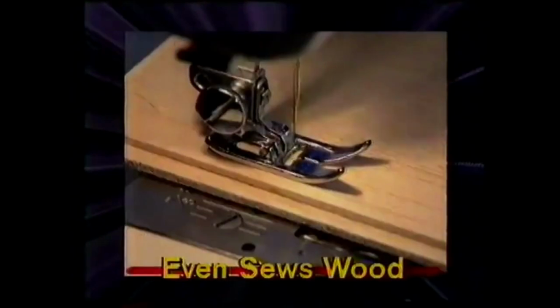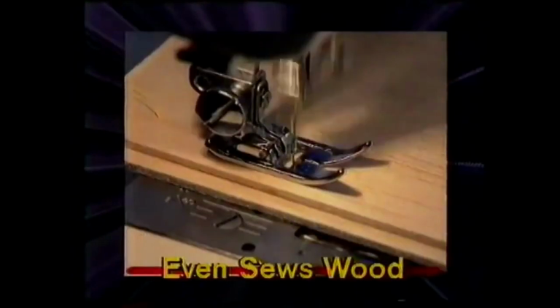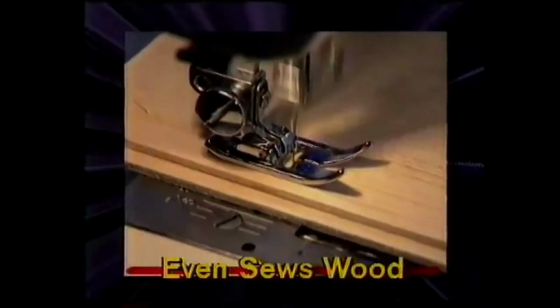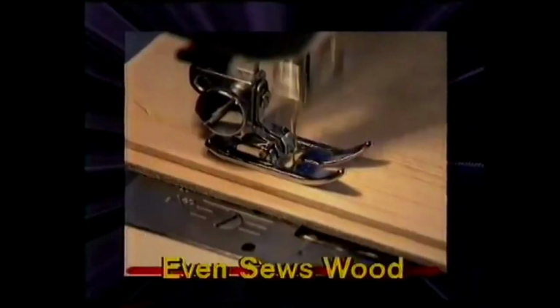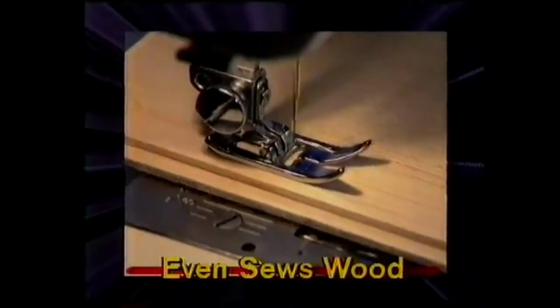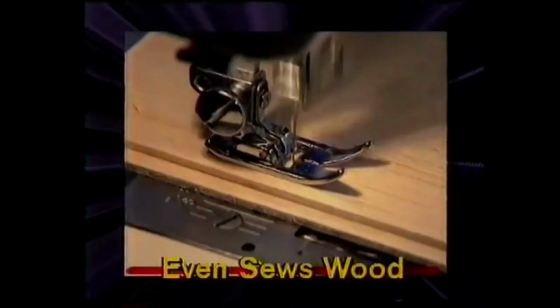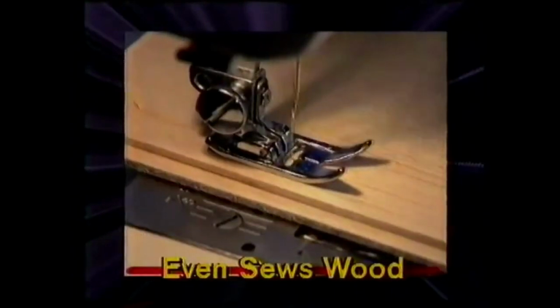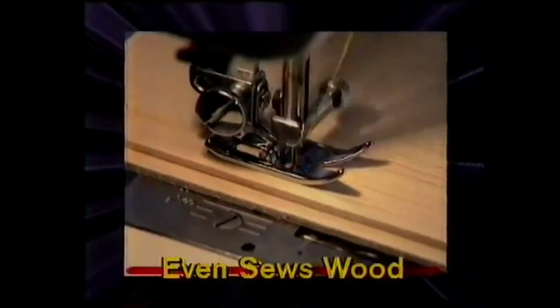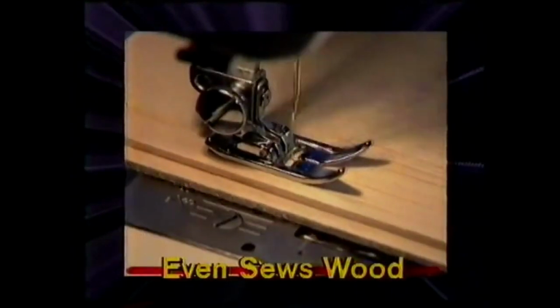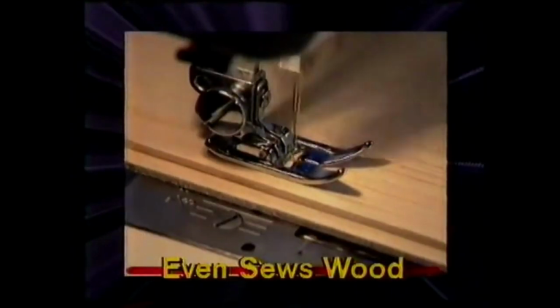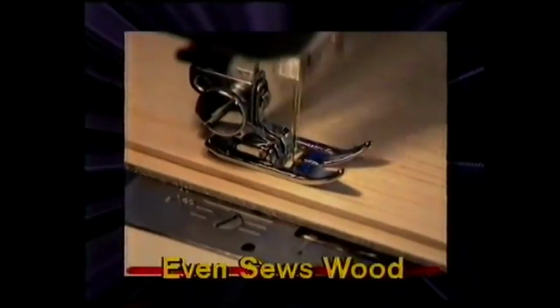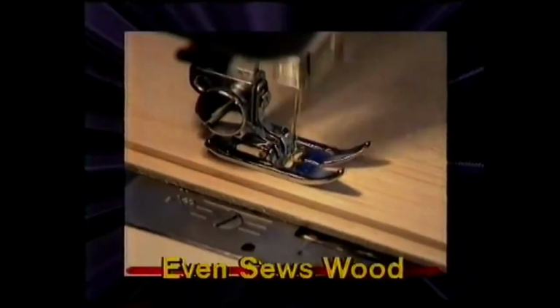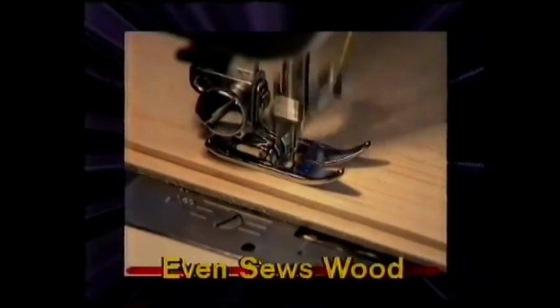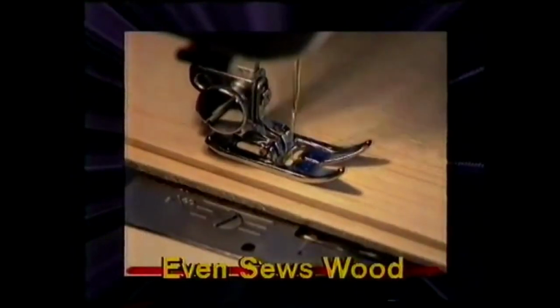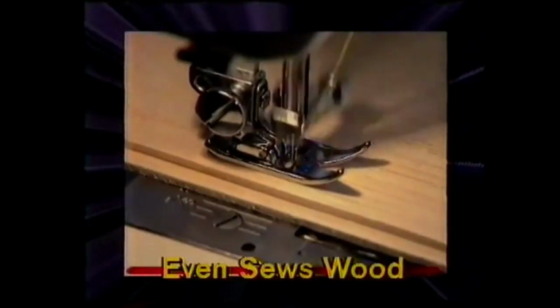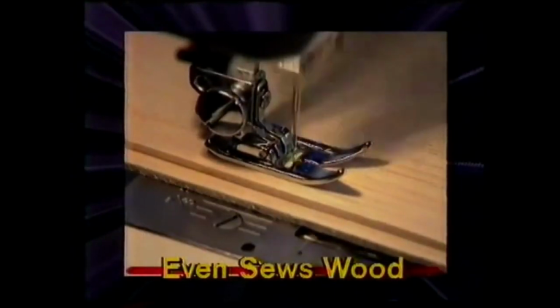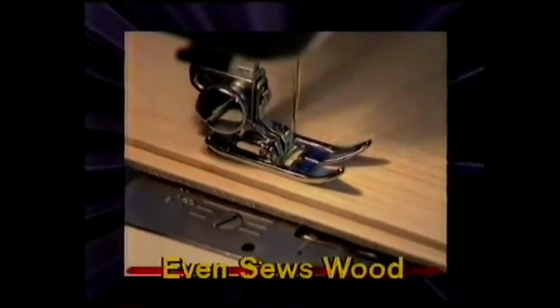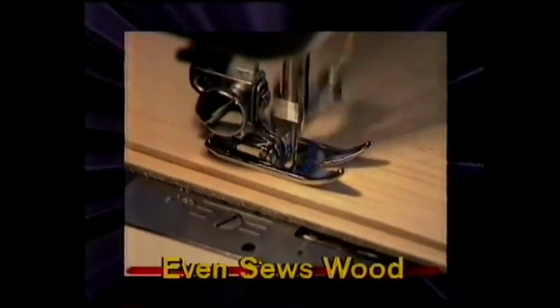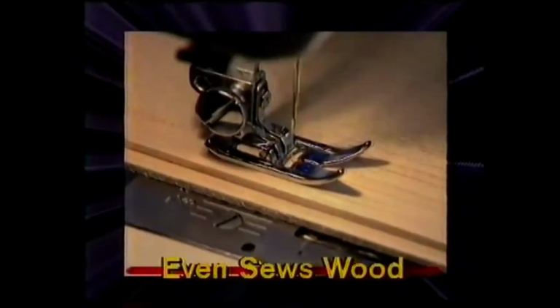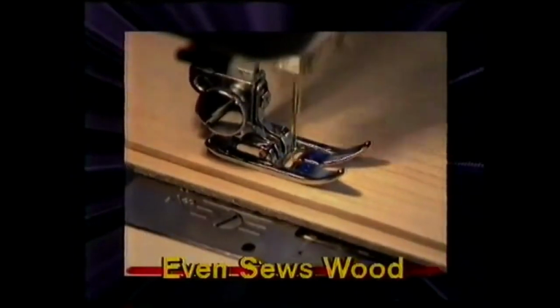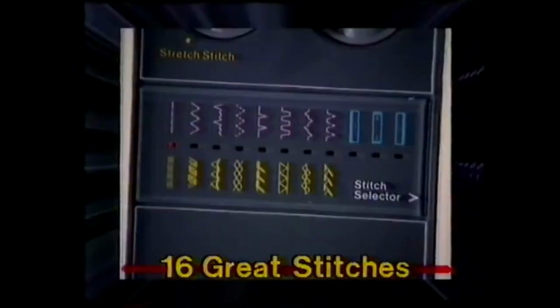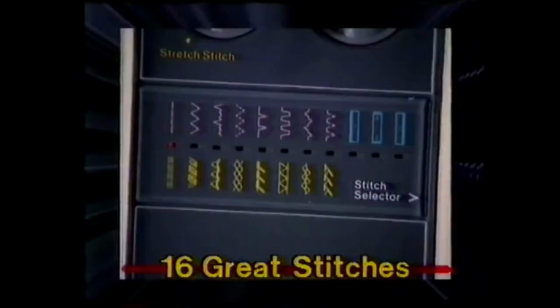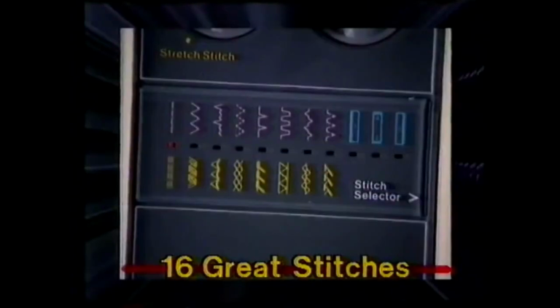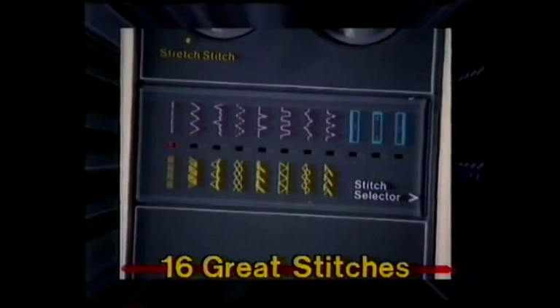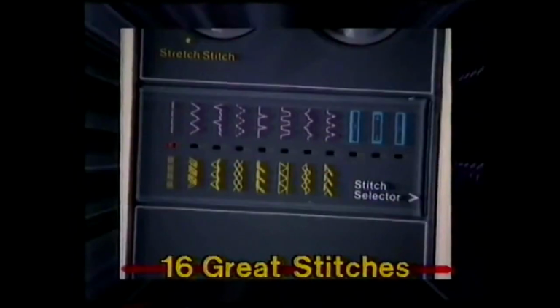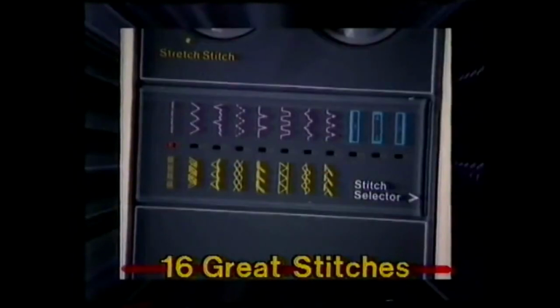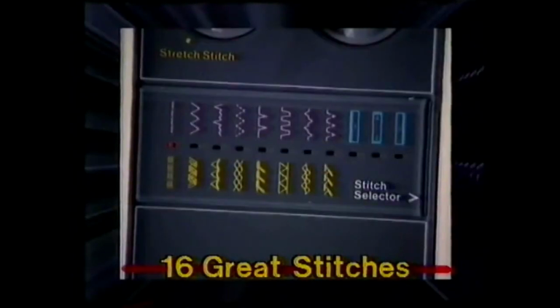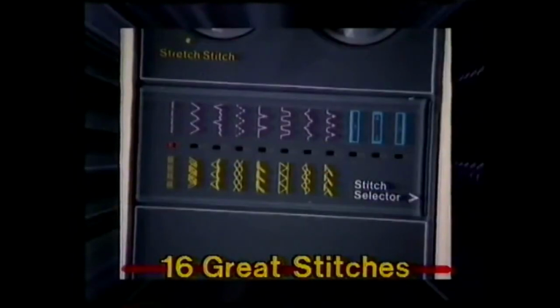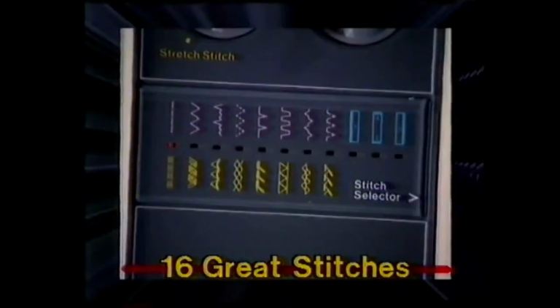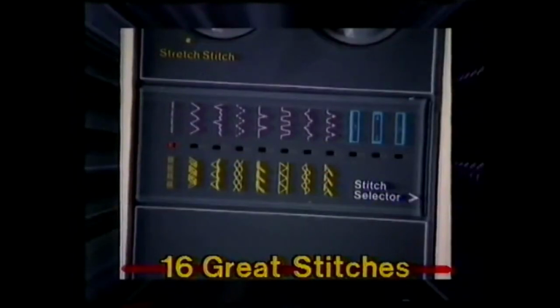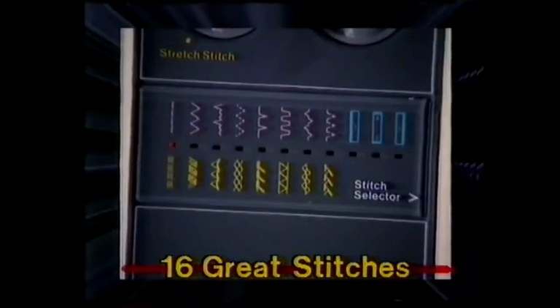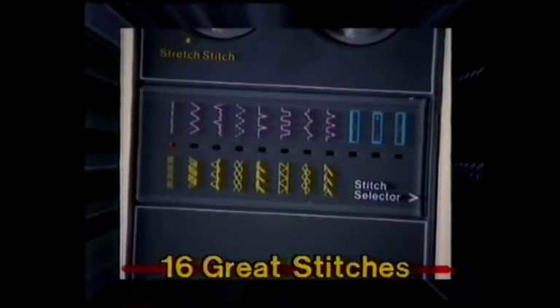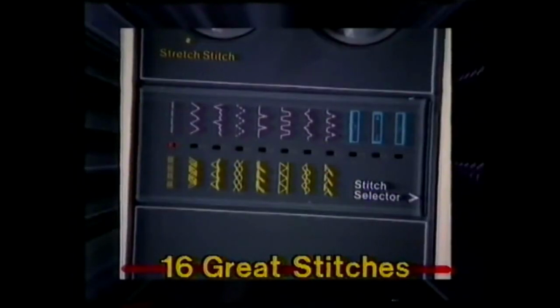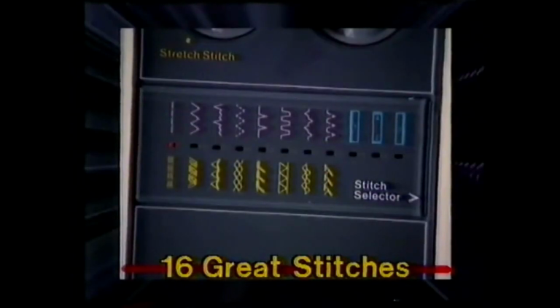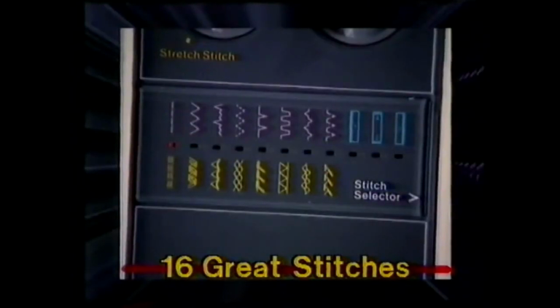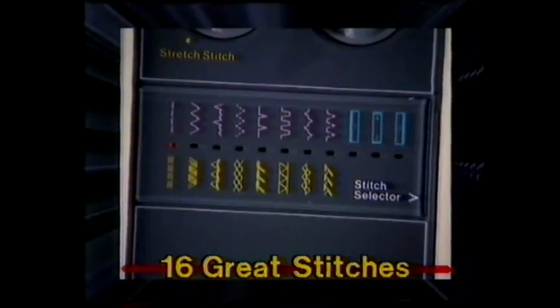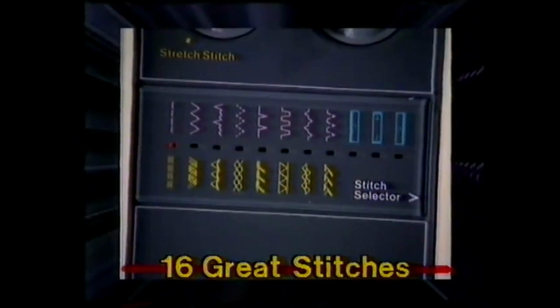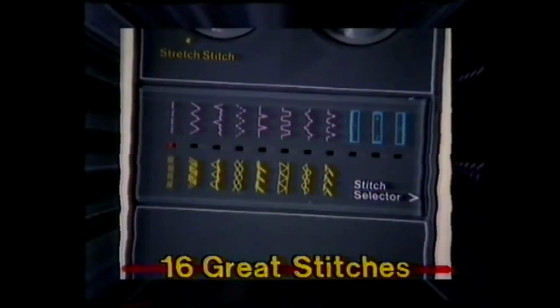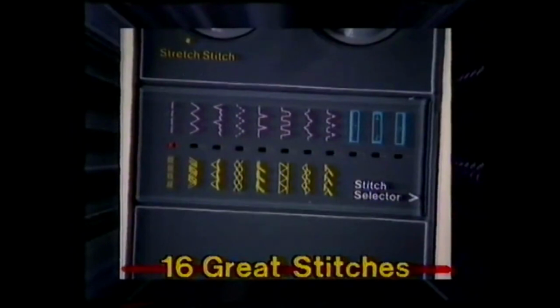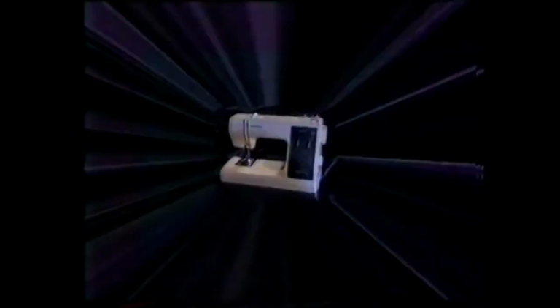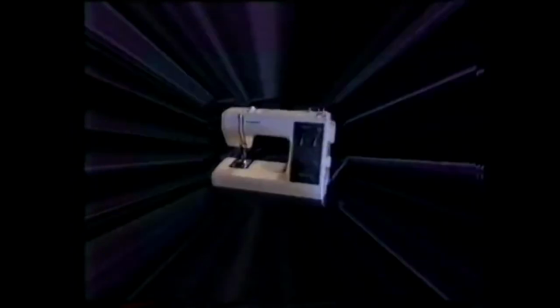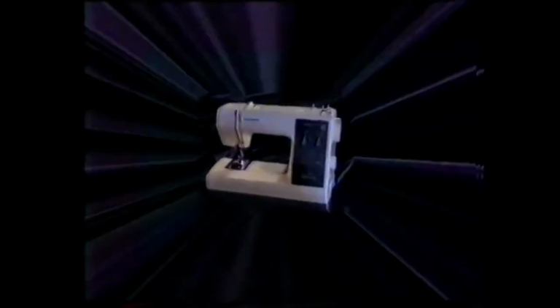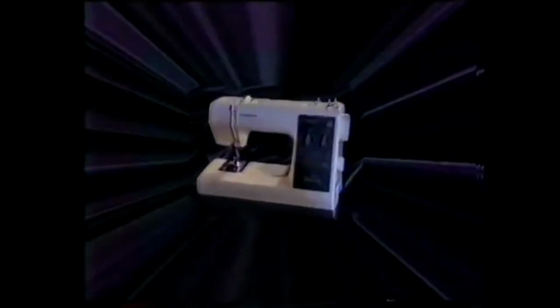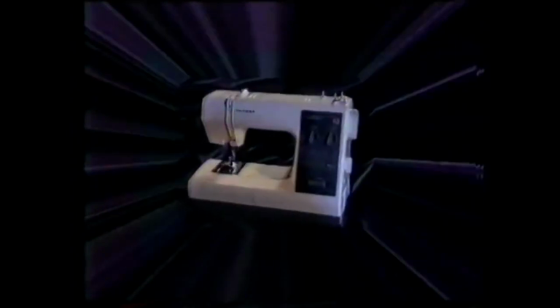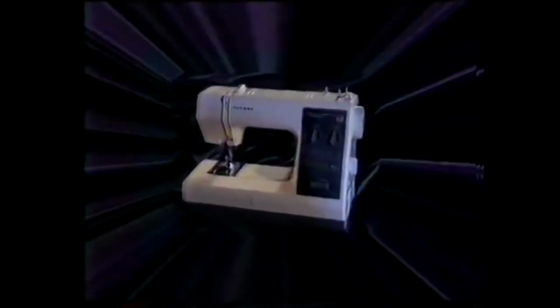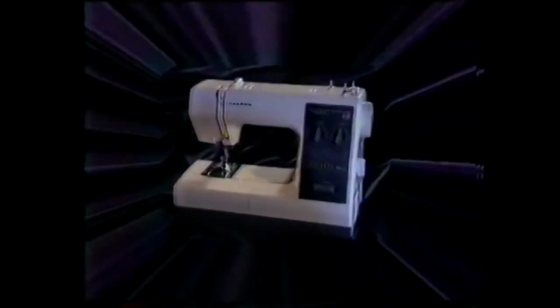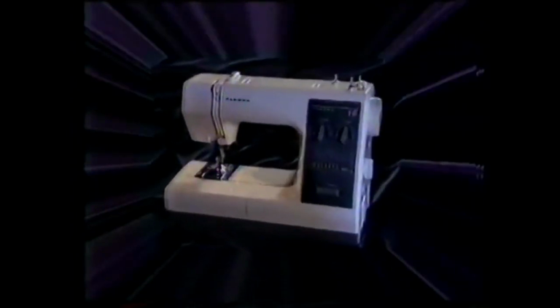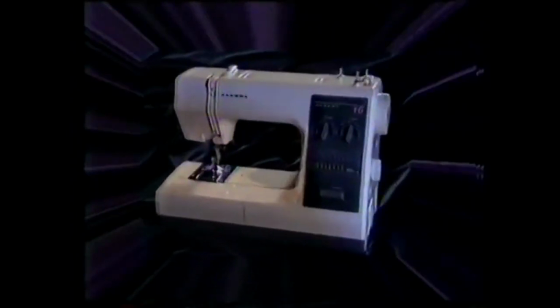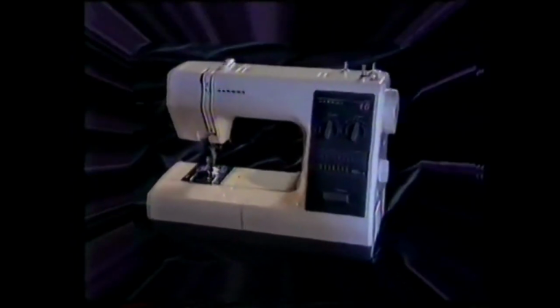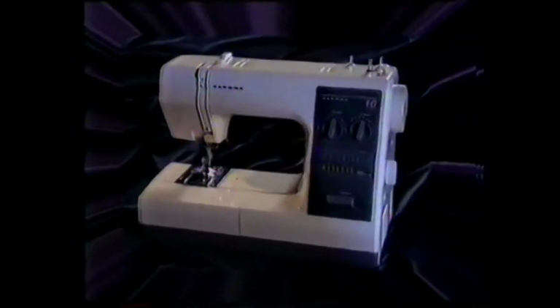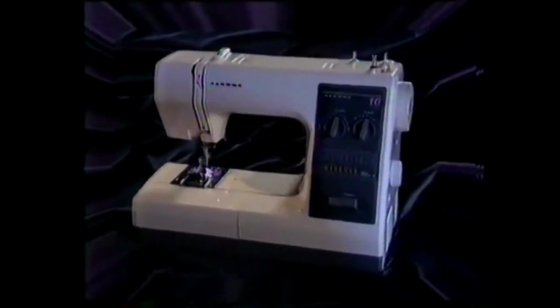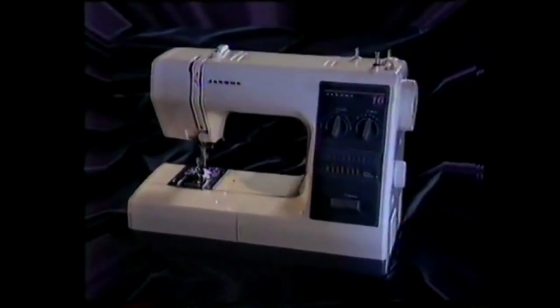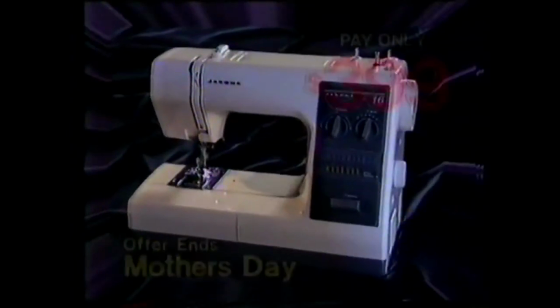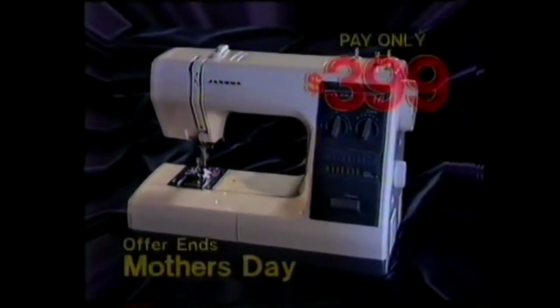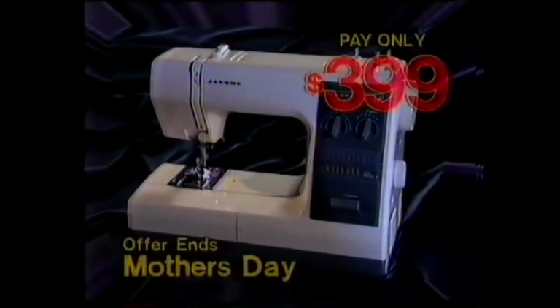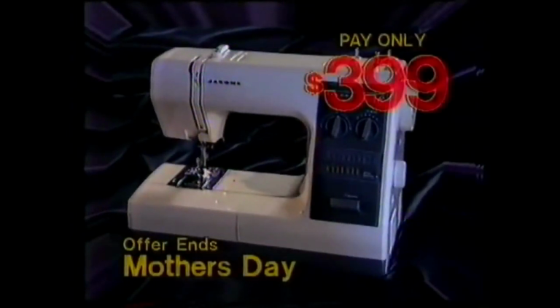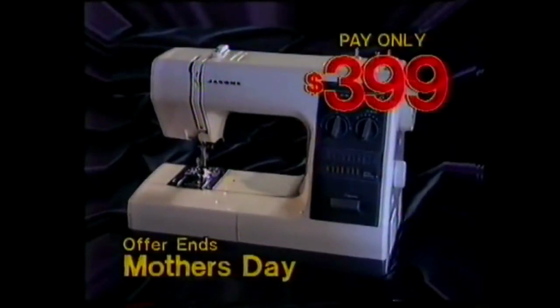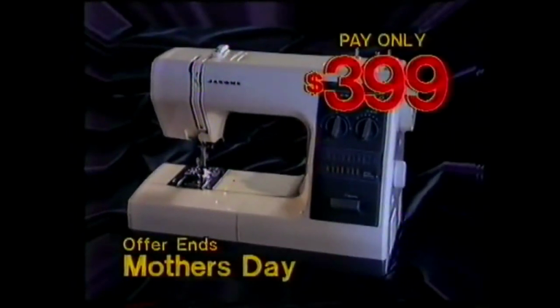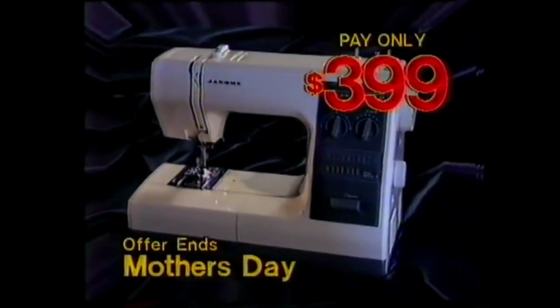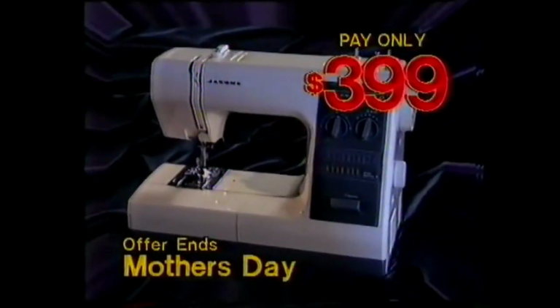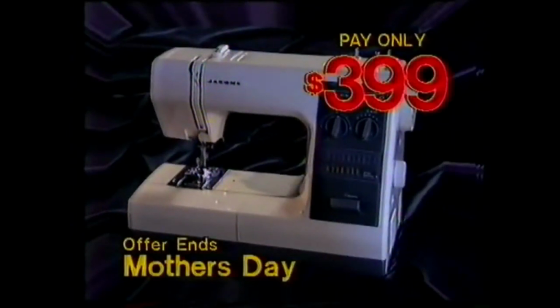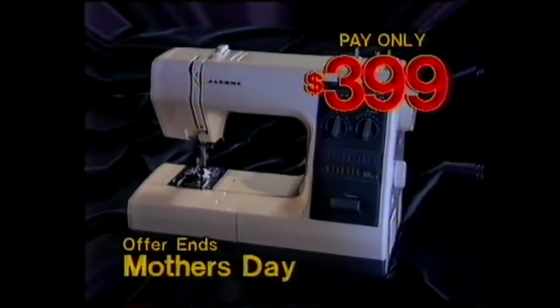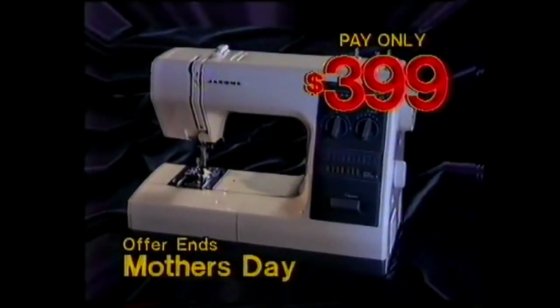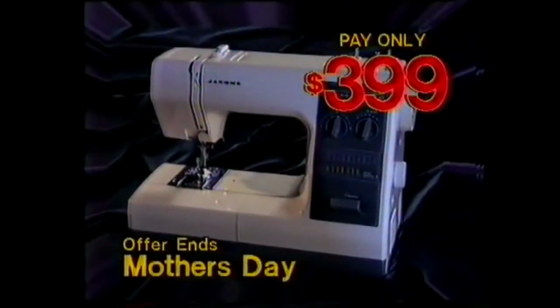And MyStyle is guaranteed never to jam. Janome MyStyle has 16 great stitches and is the buyer of the year at only $399.